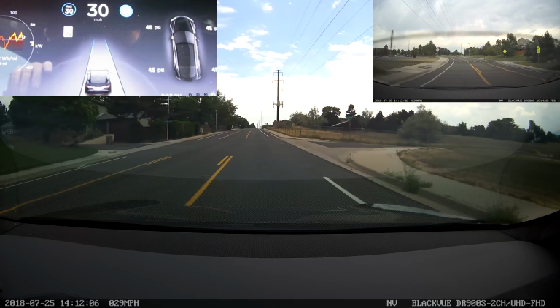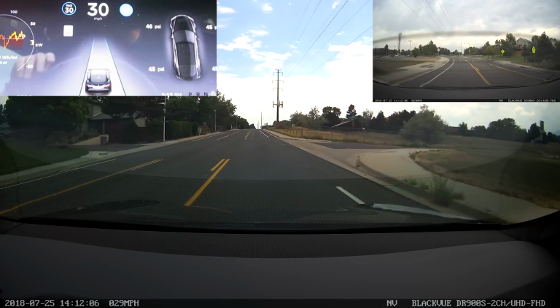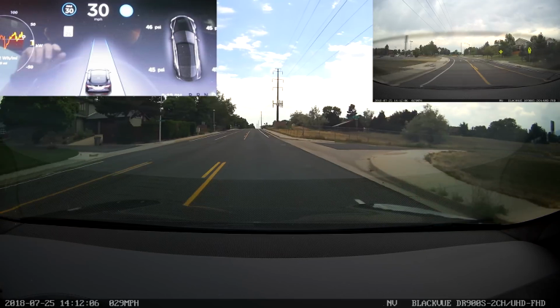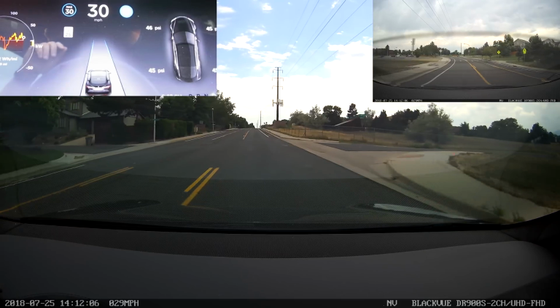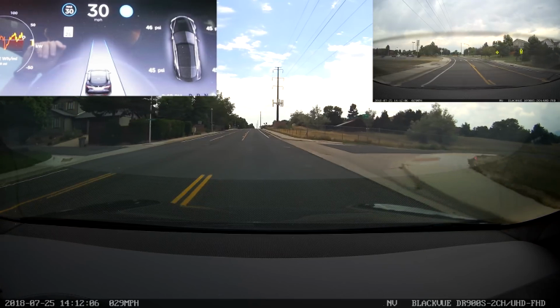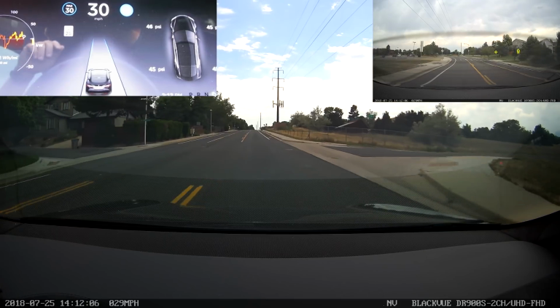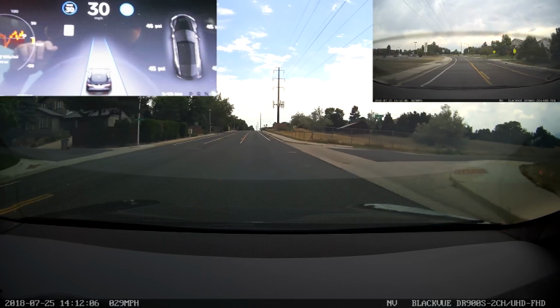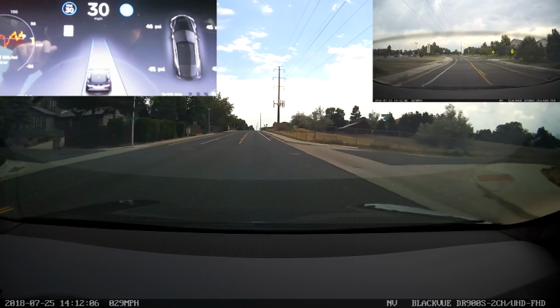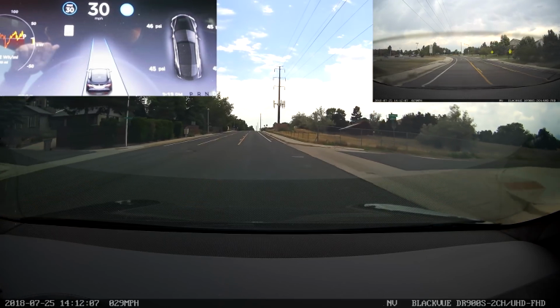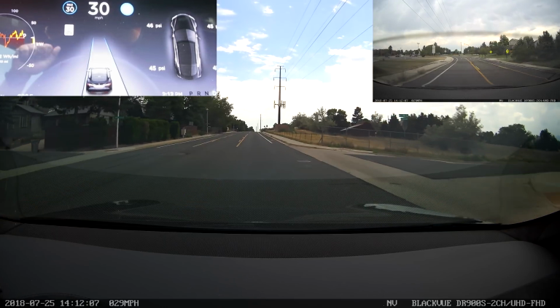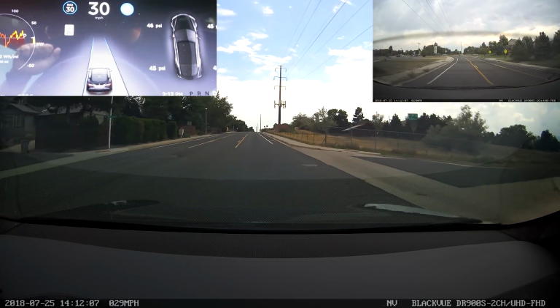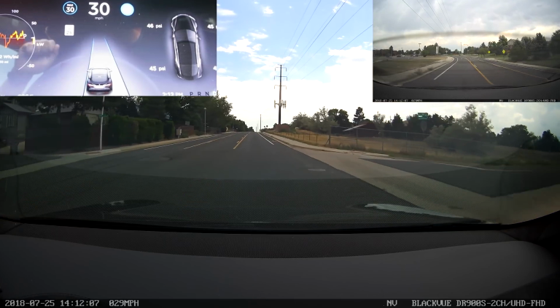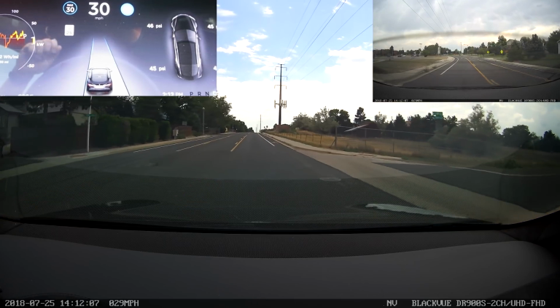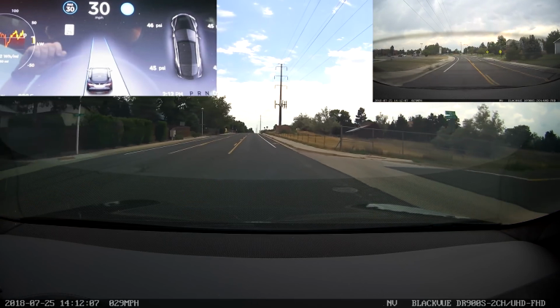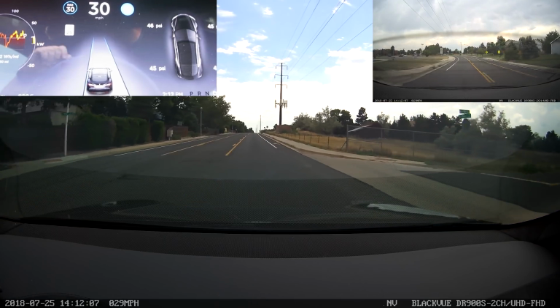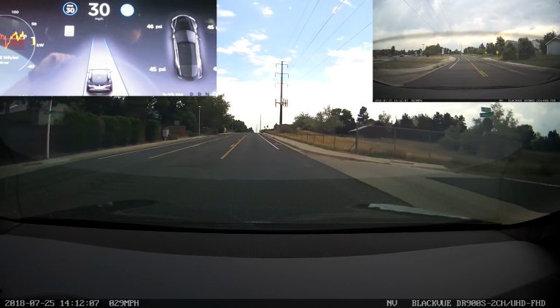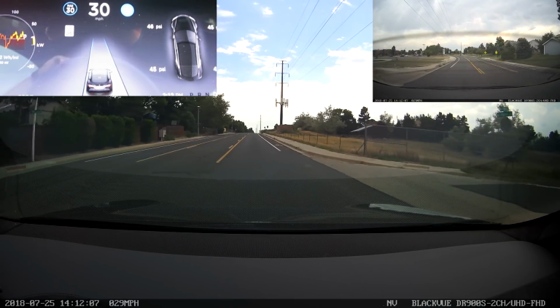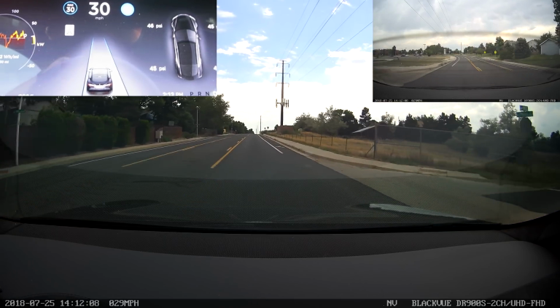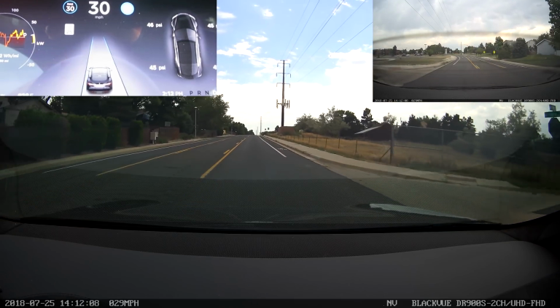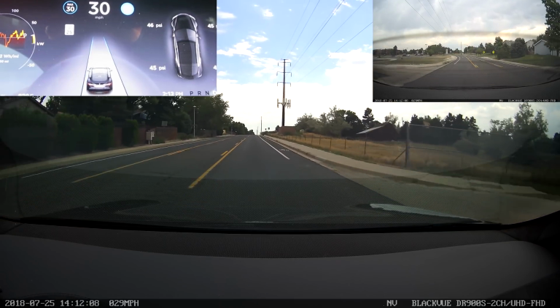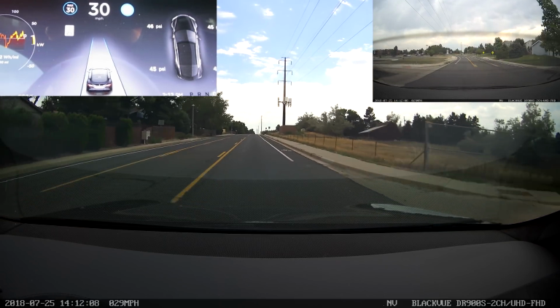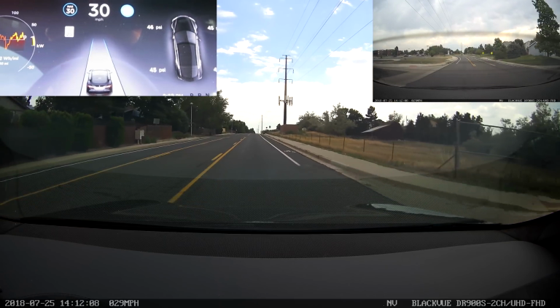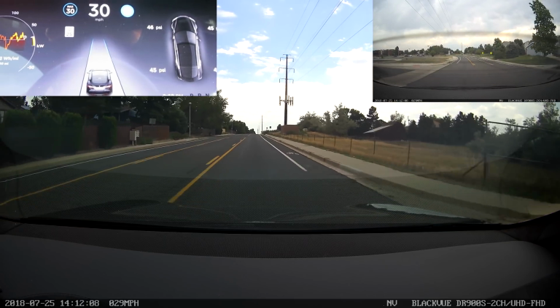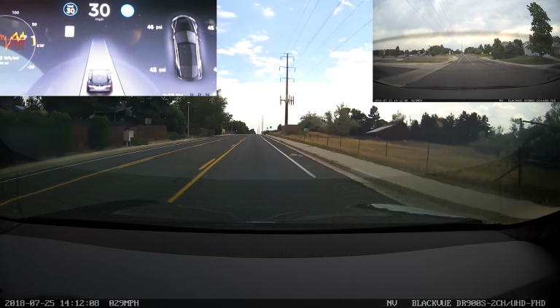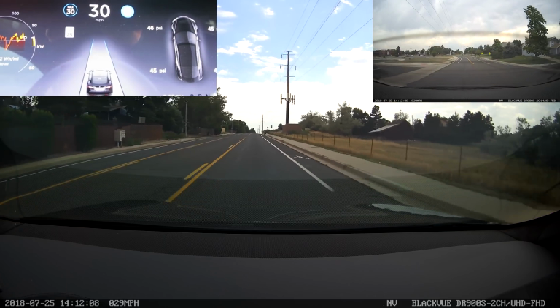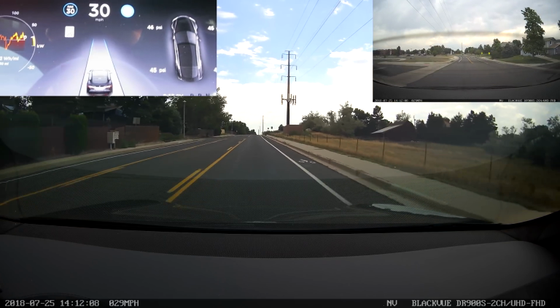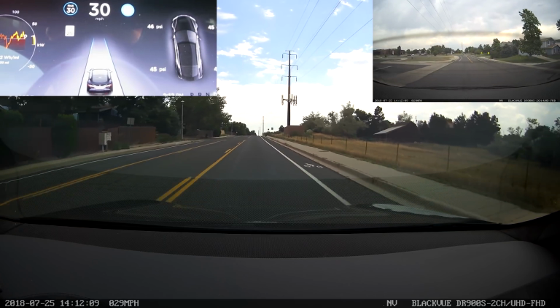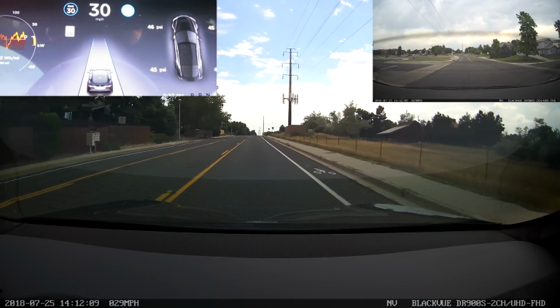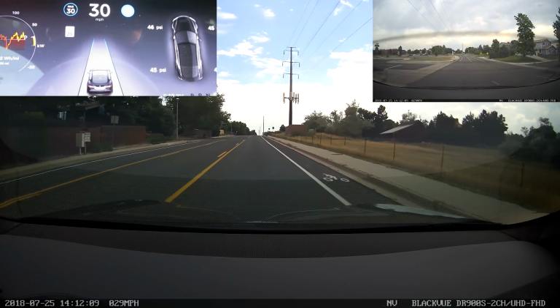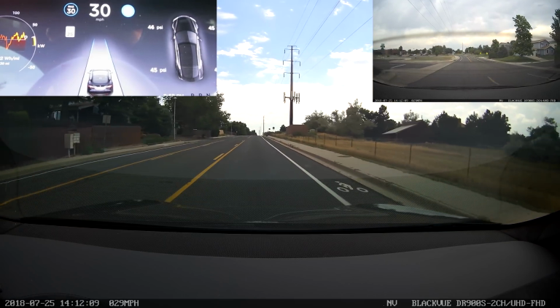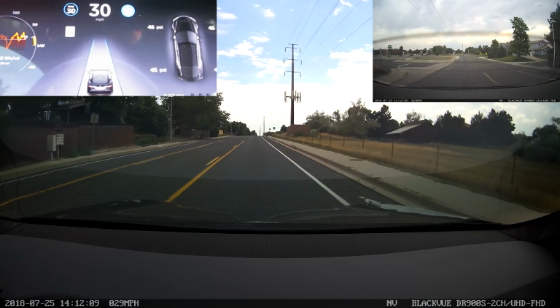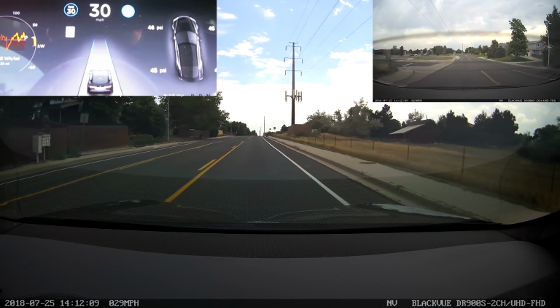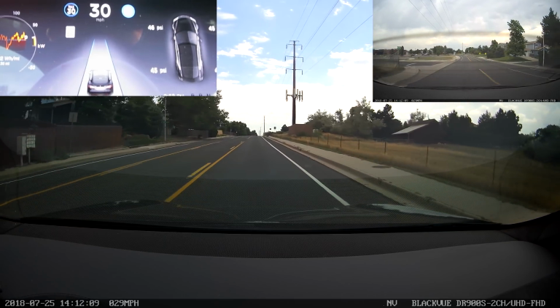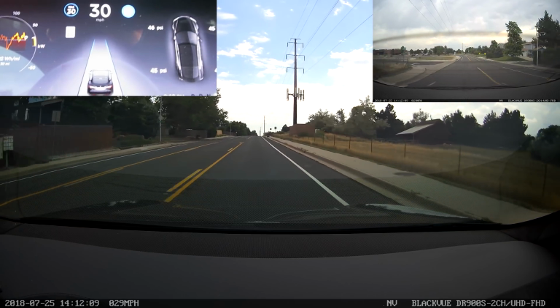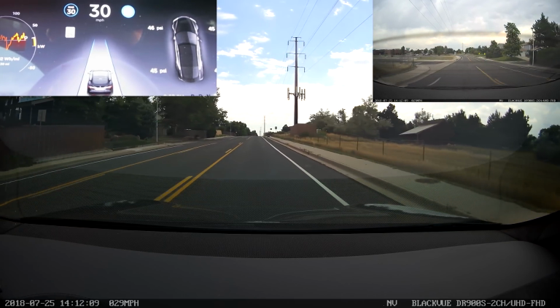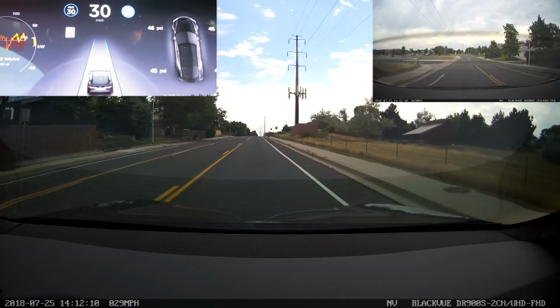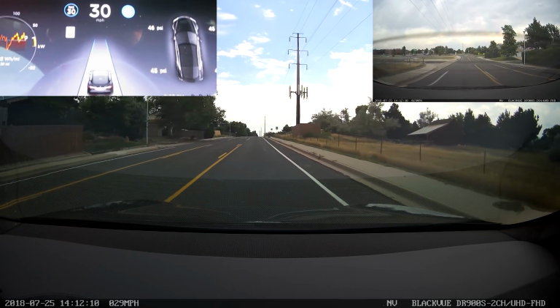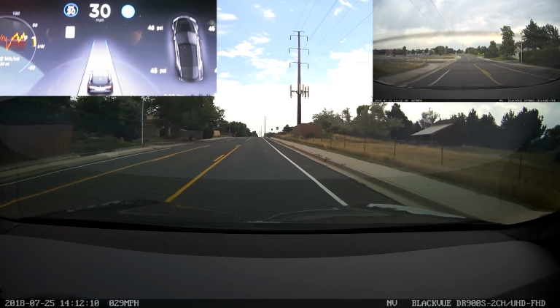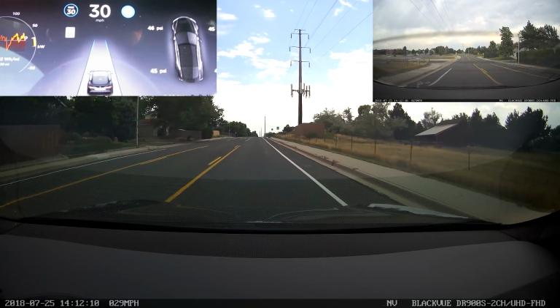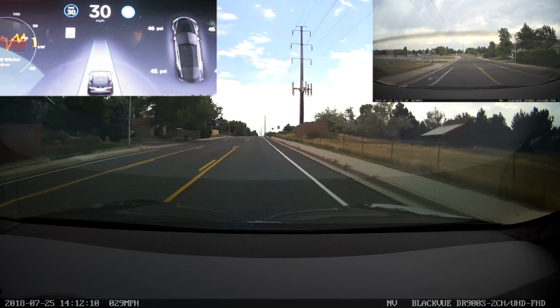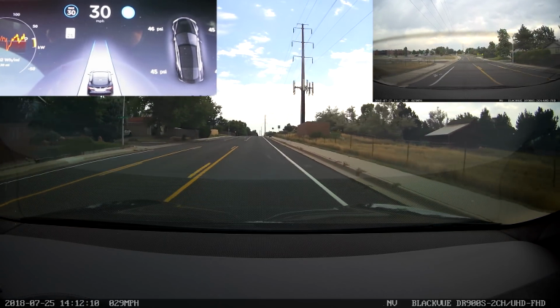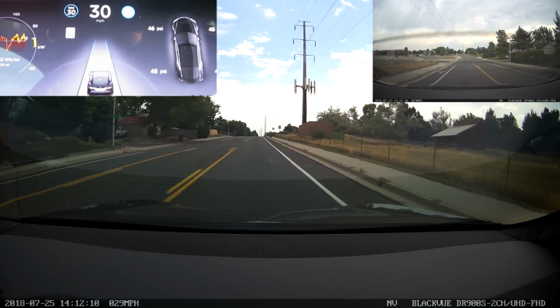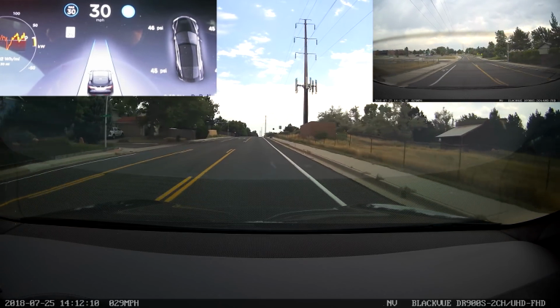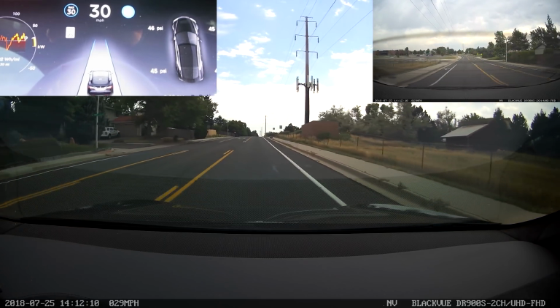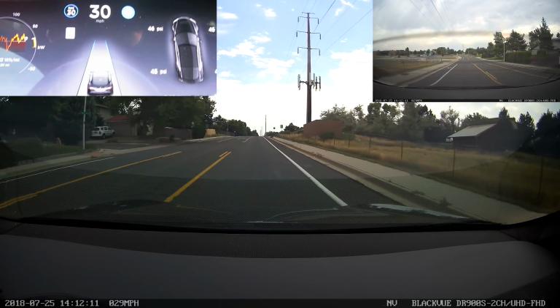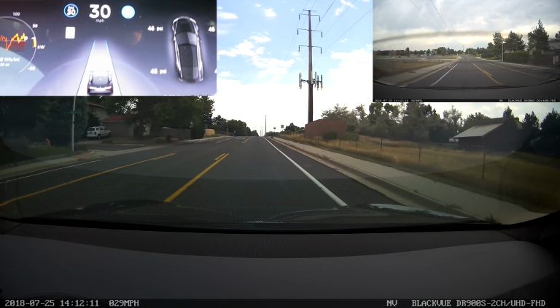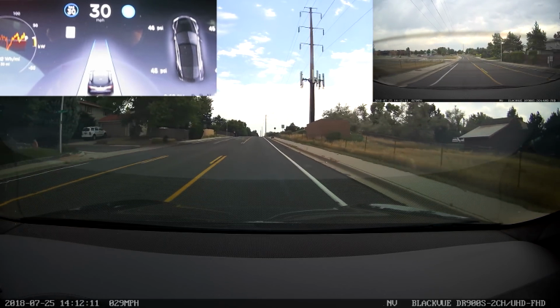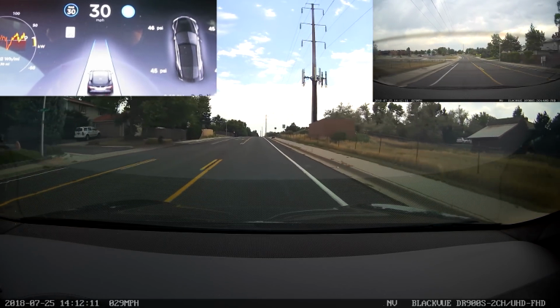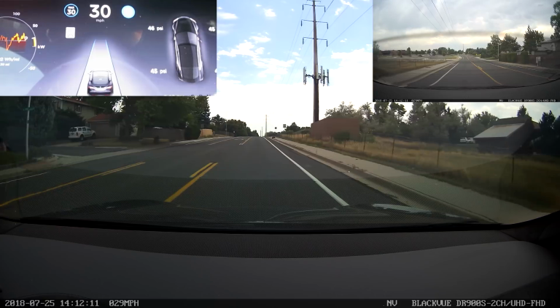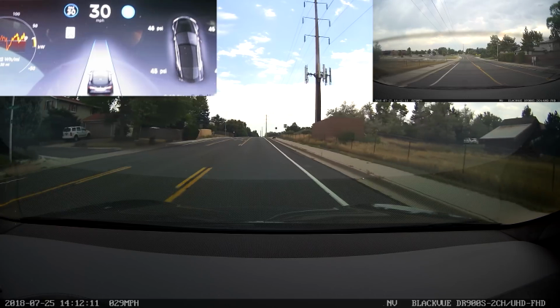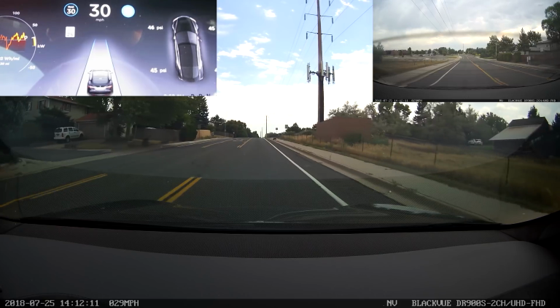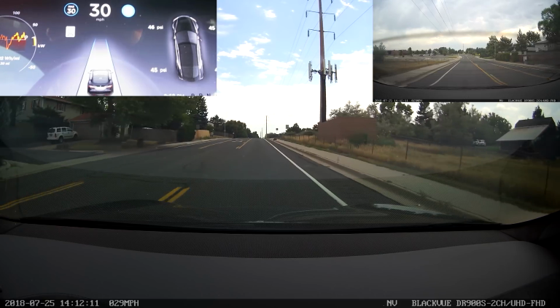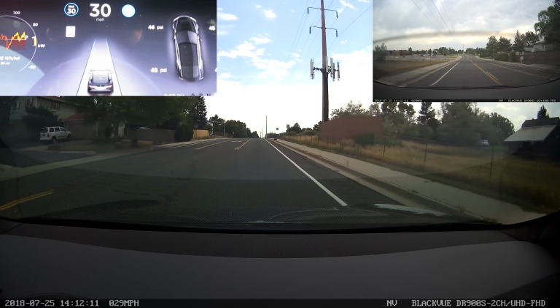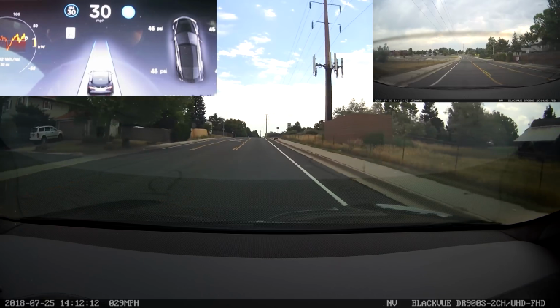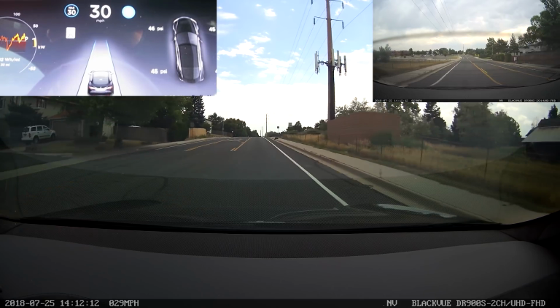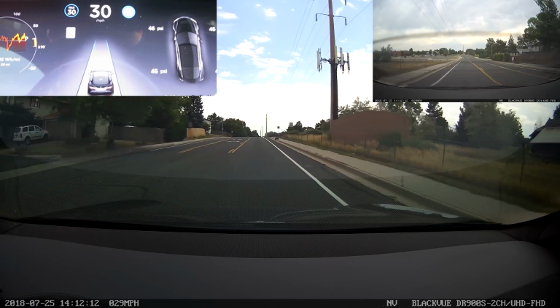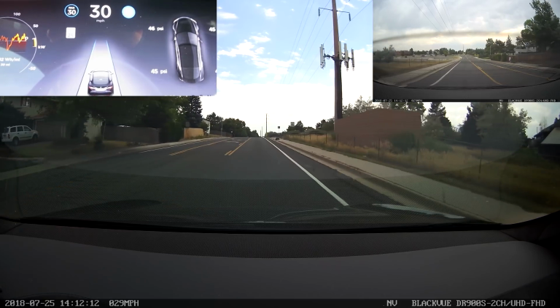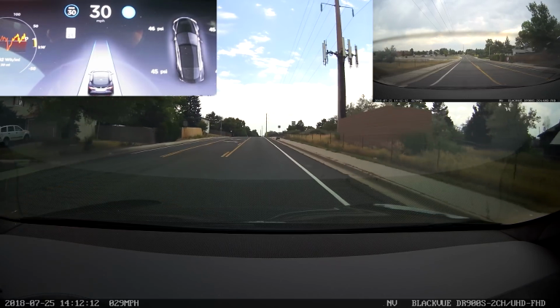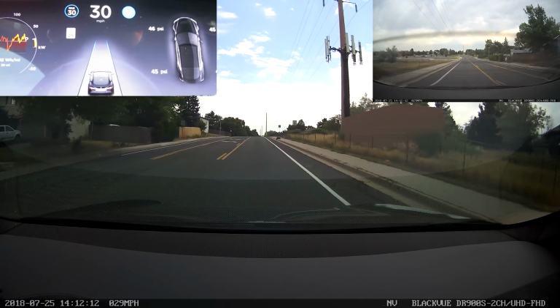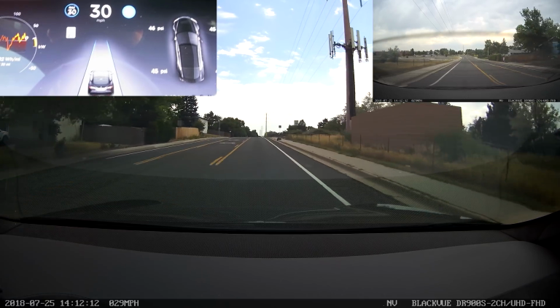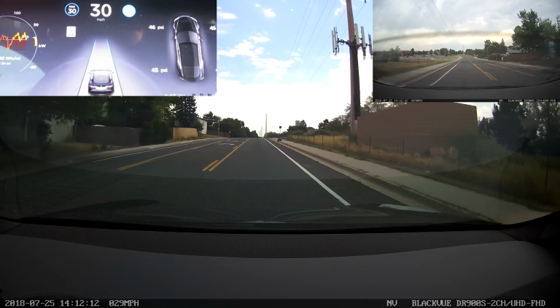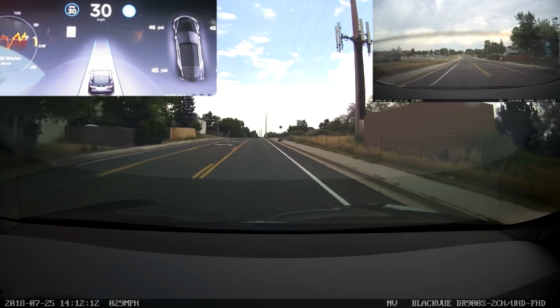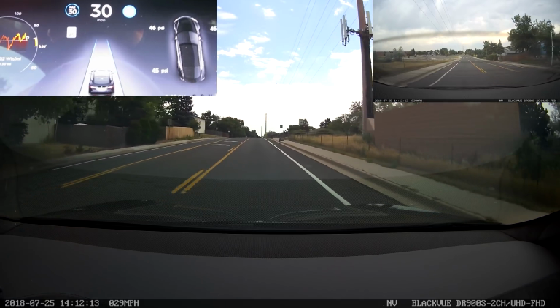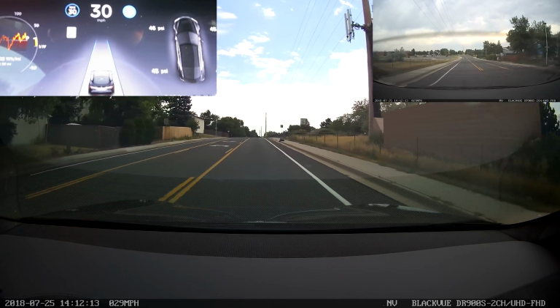Hello, this is Bishop and this is a test of Autopilot version 8.1-2018-24-1-1-2-D-D-0-9-9.